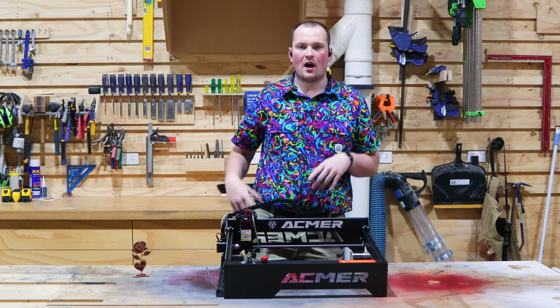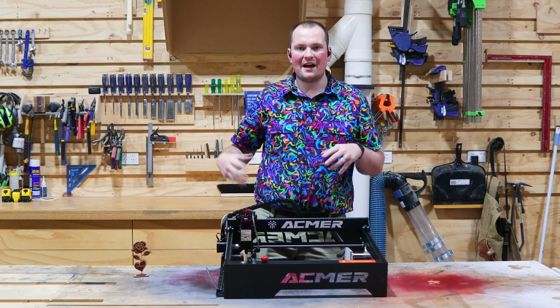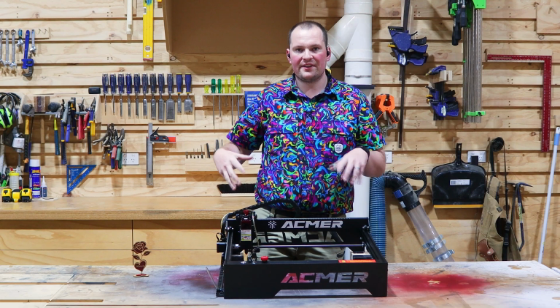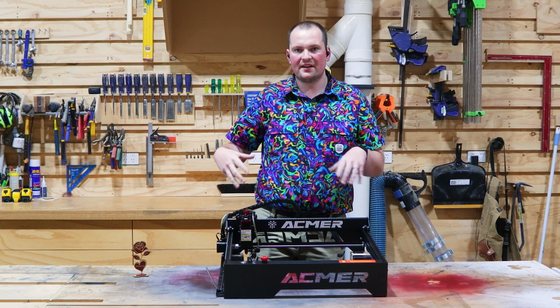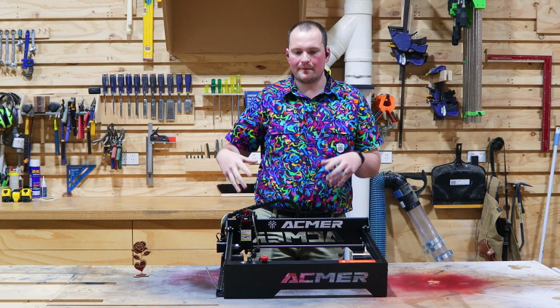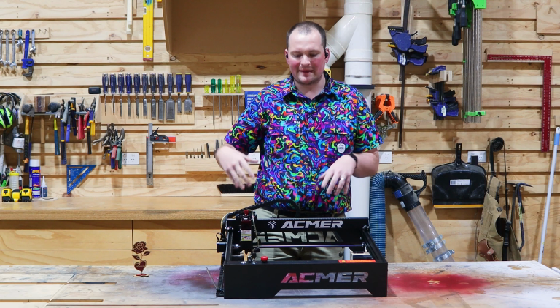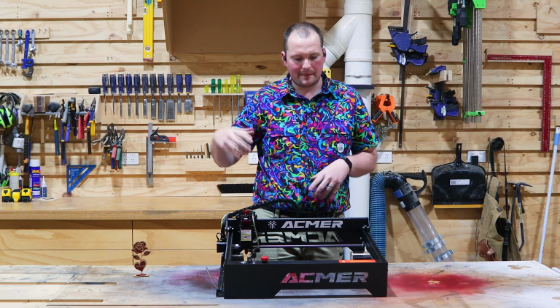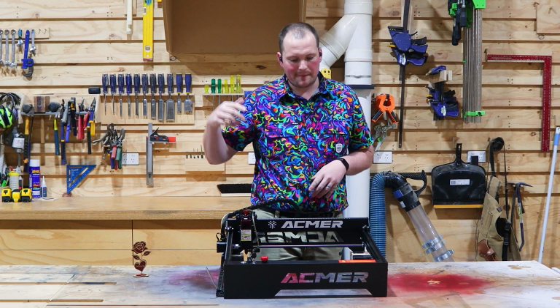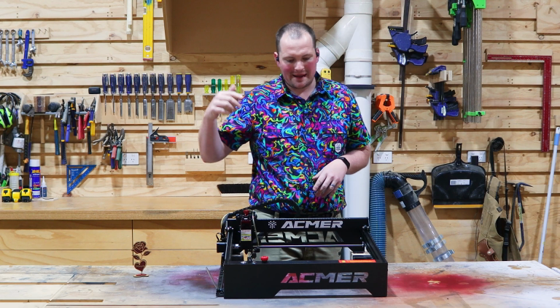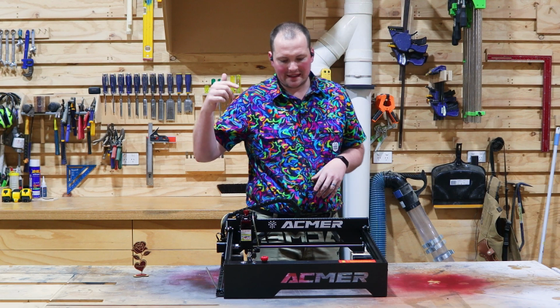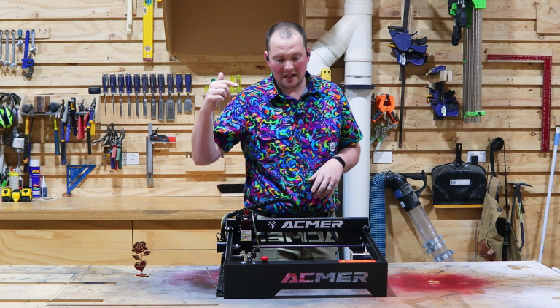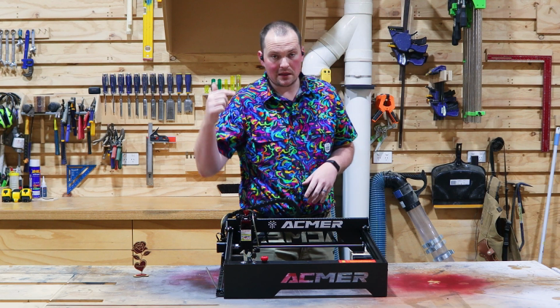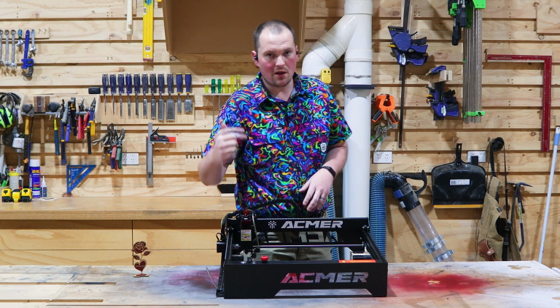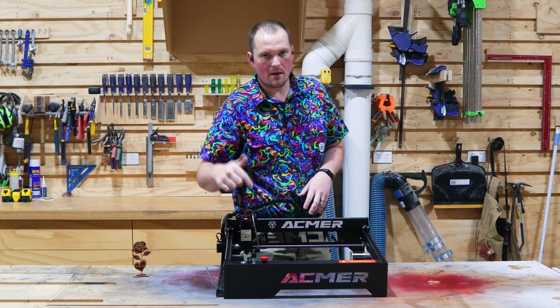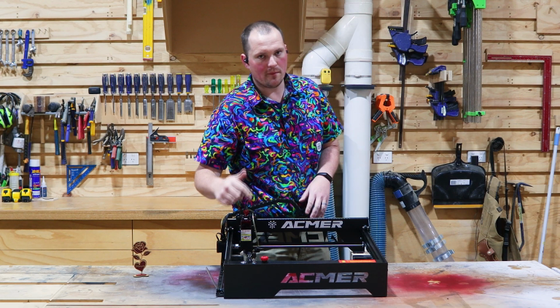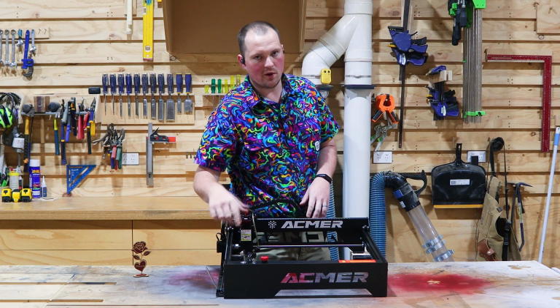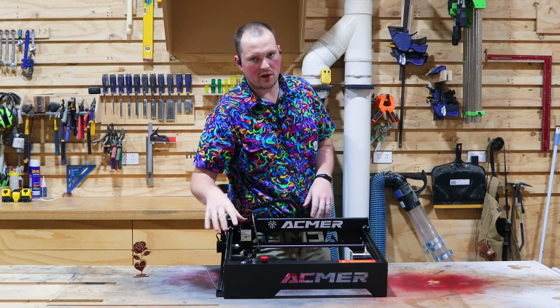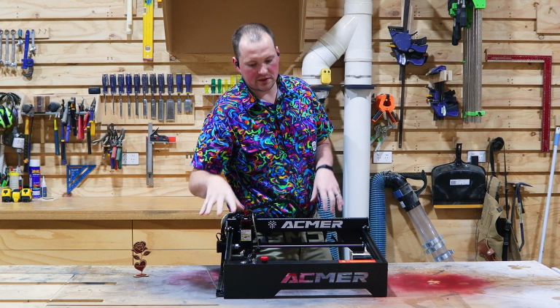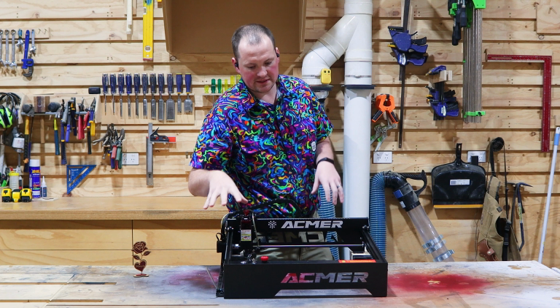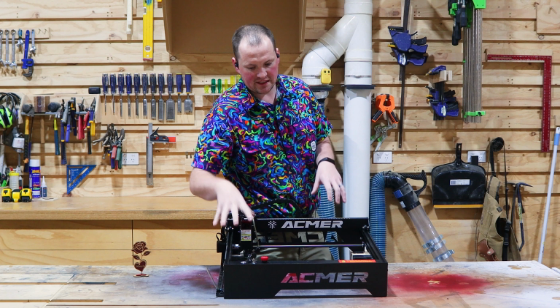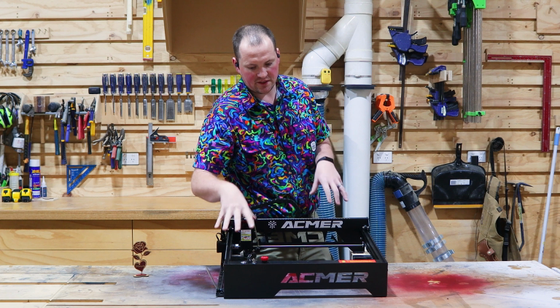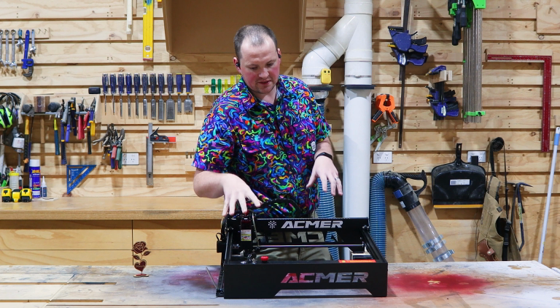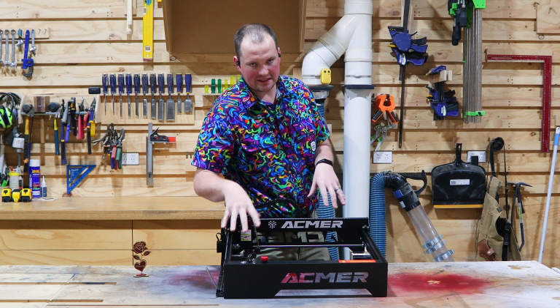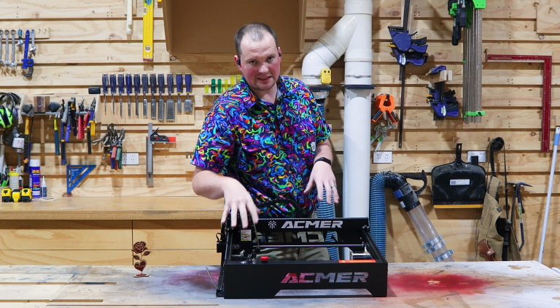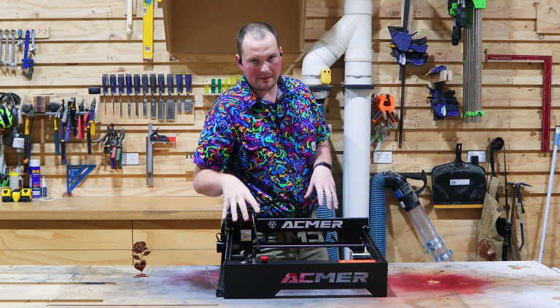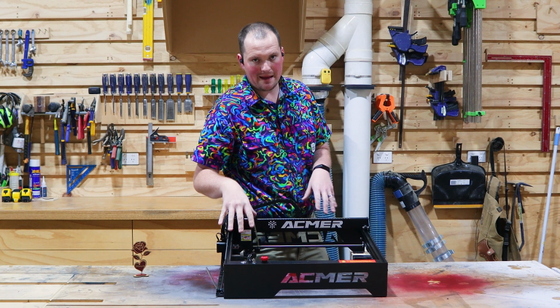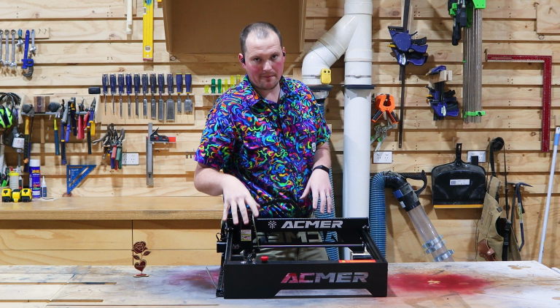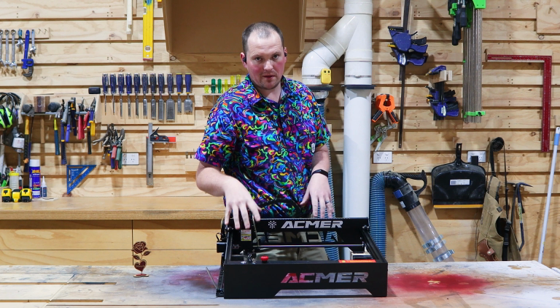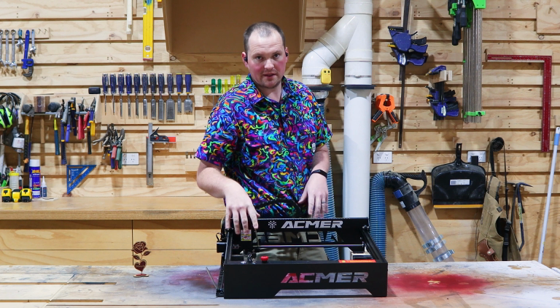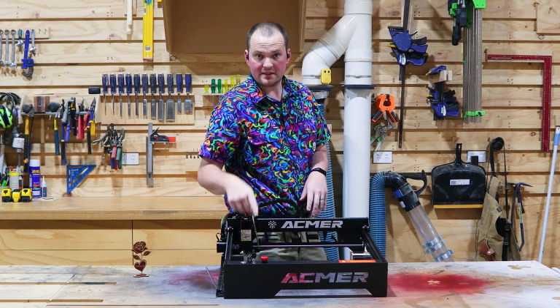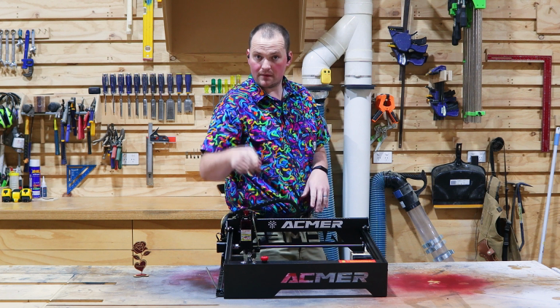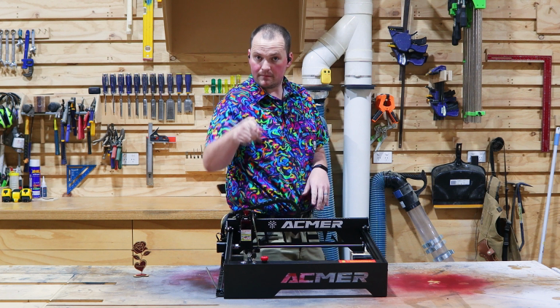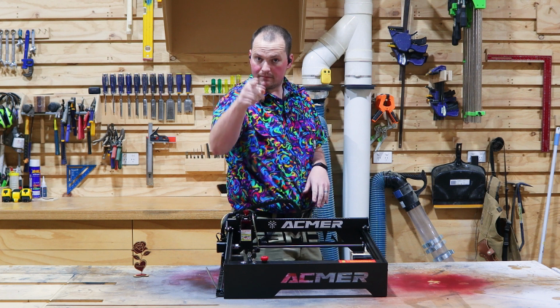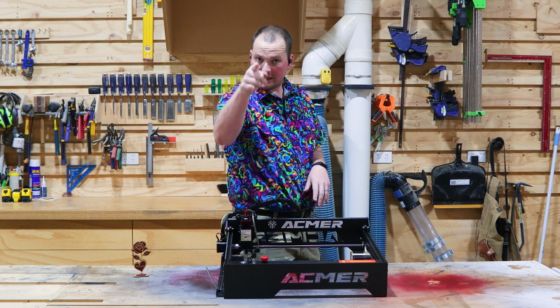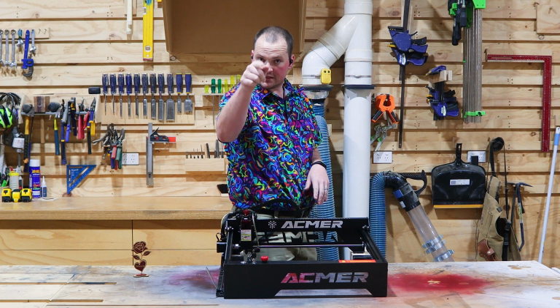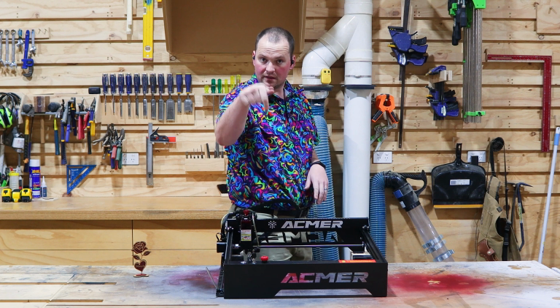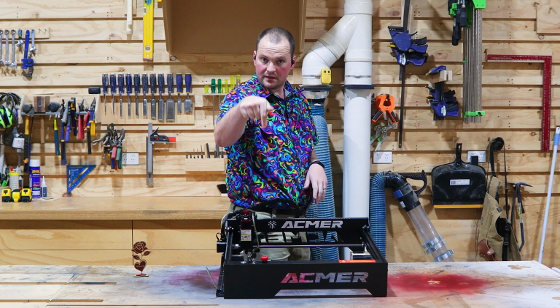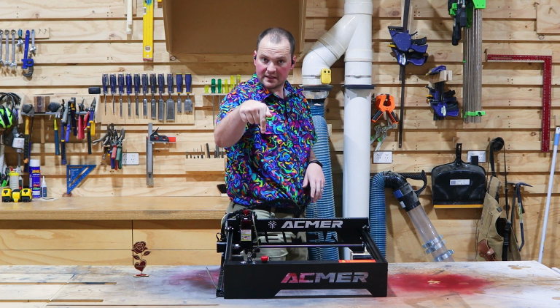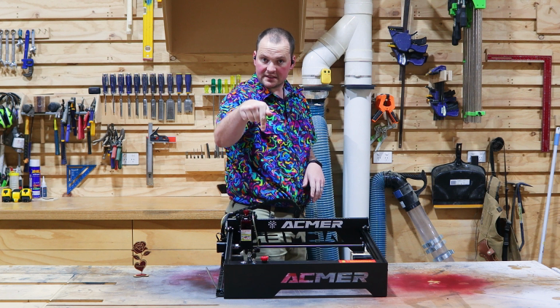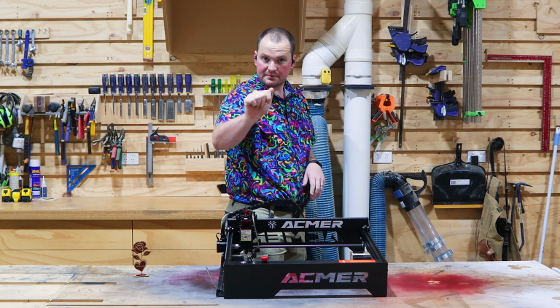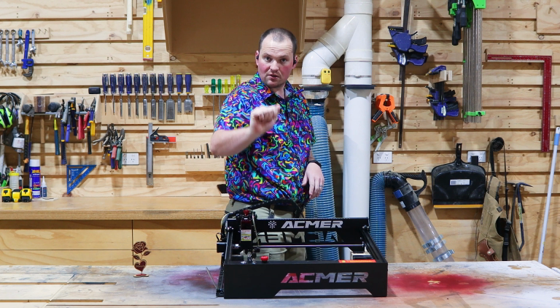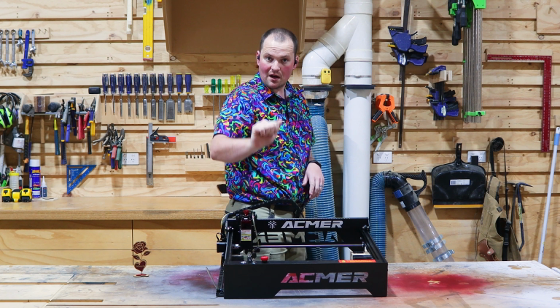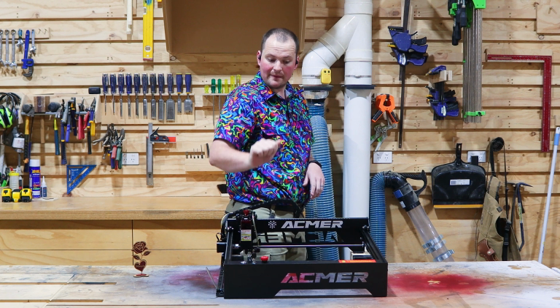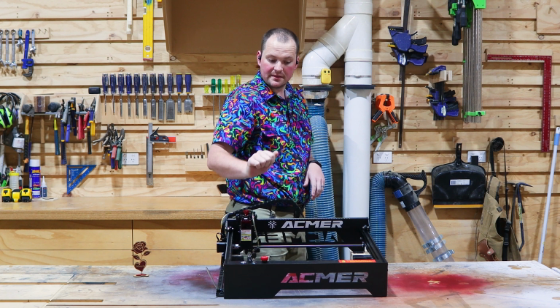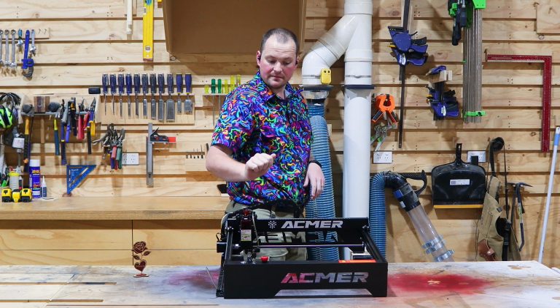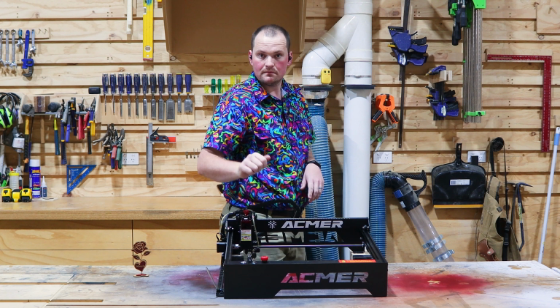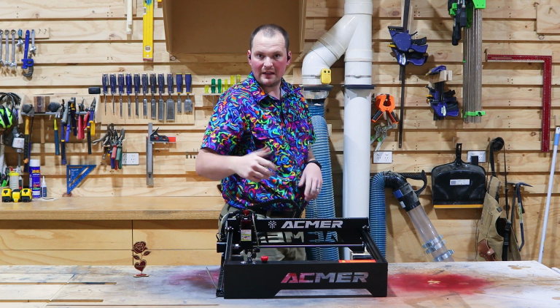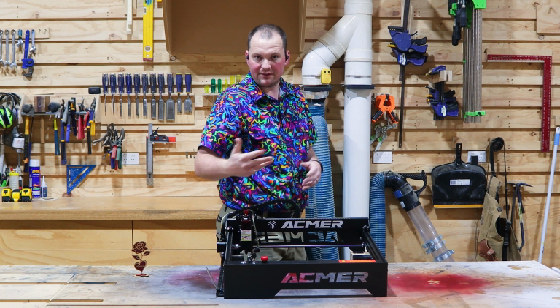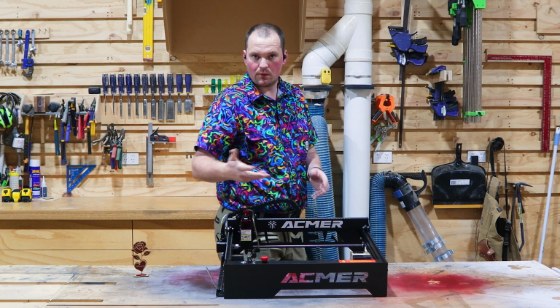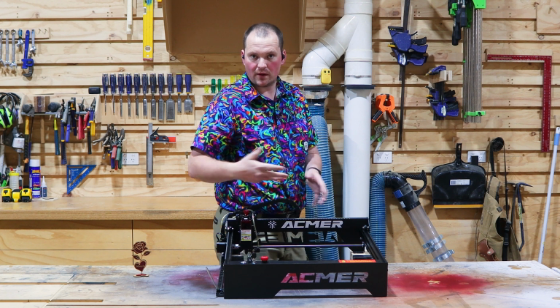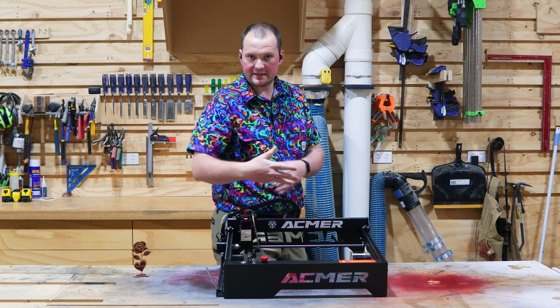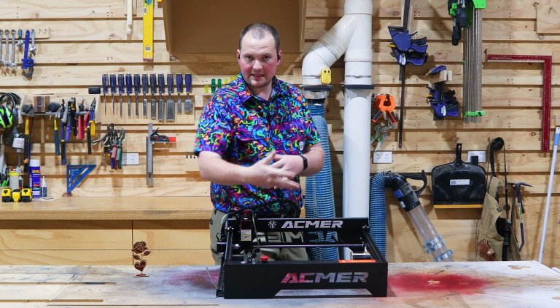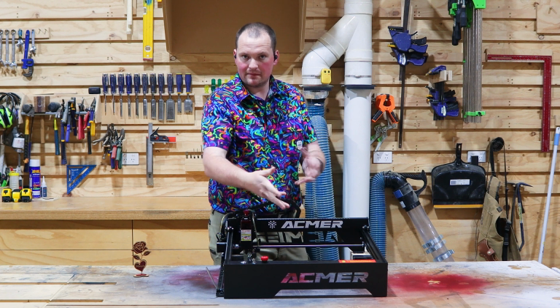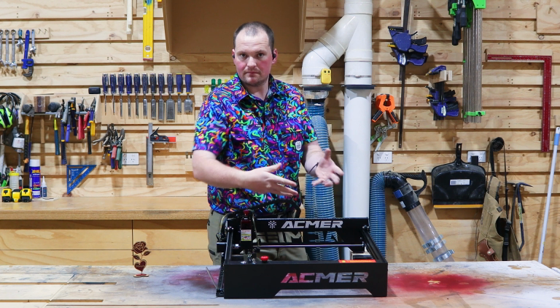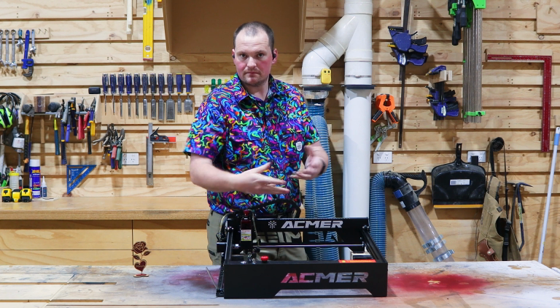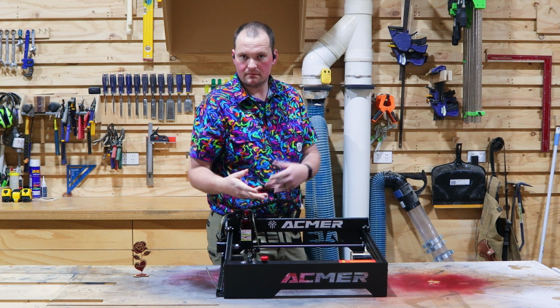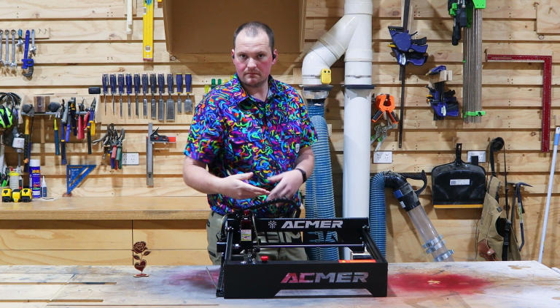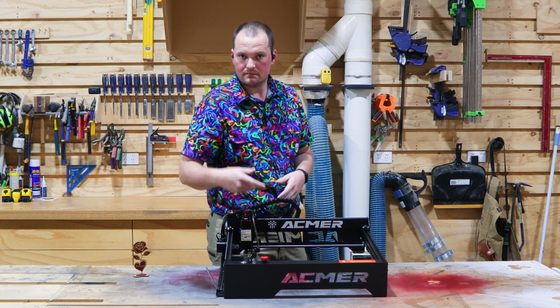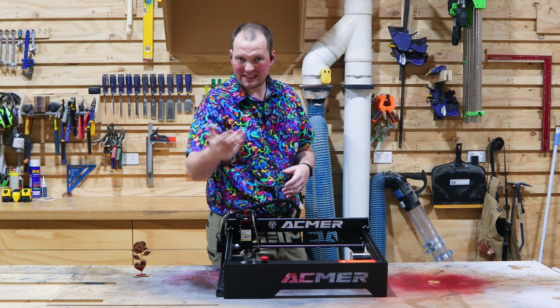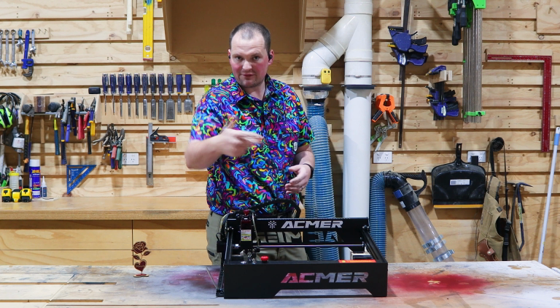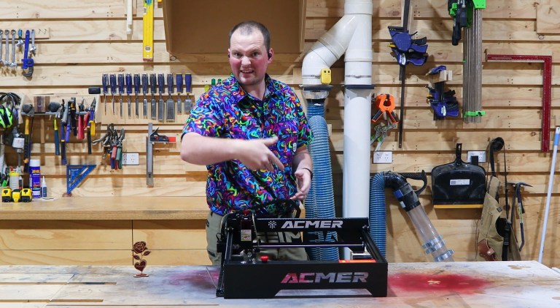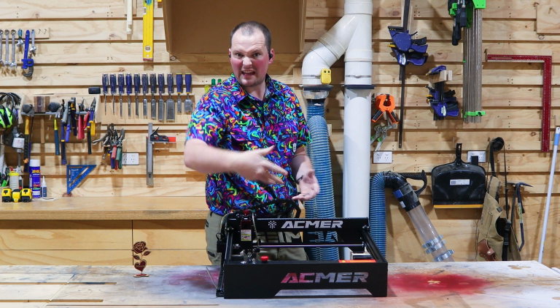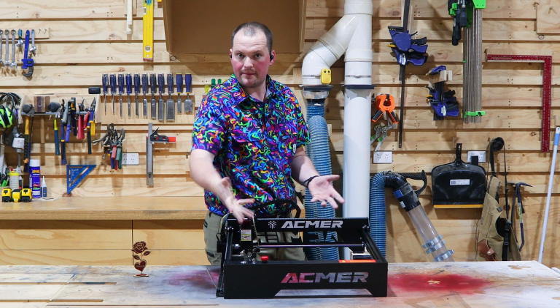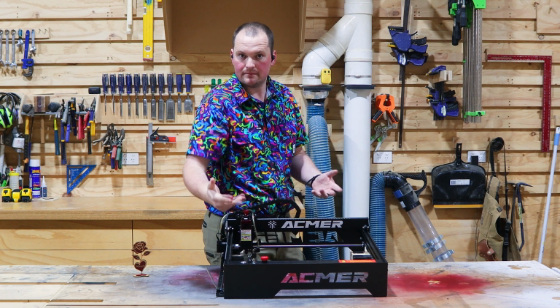So all in all, so far so good. I think I'm going to be making a lot more content using this machine, so make sure you're subscribed if you want to see more.